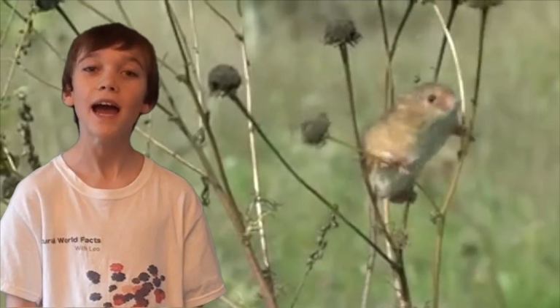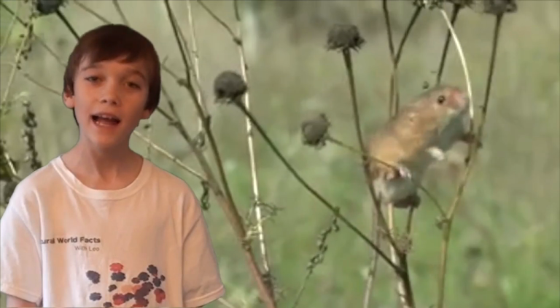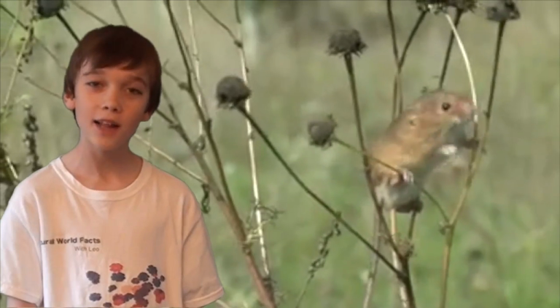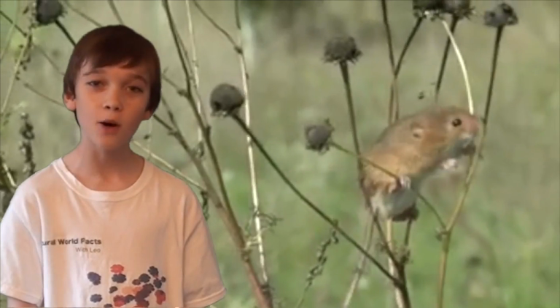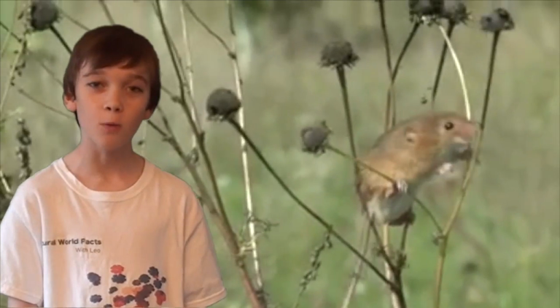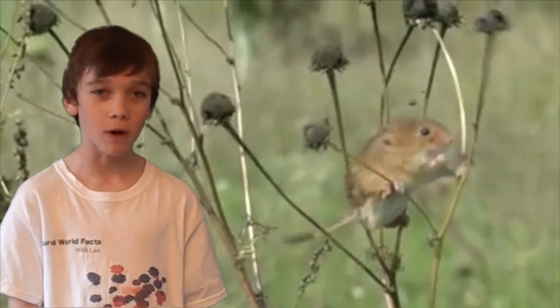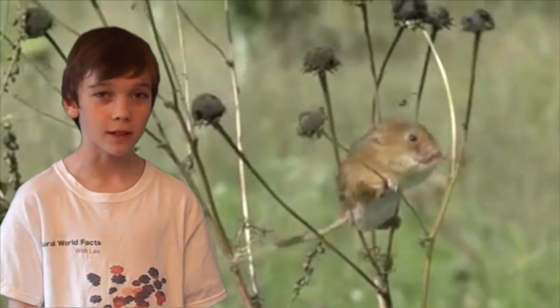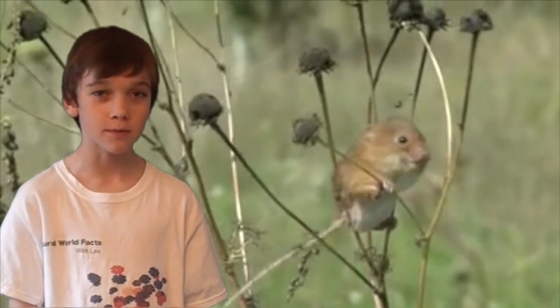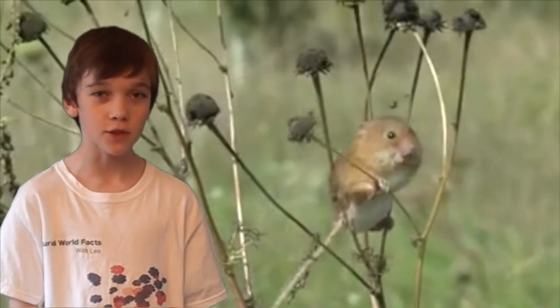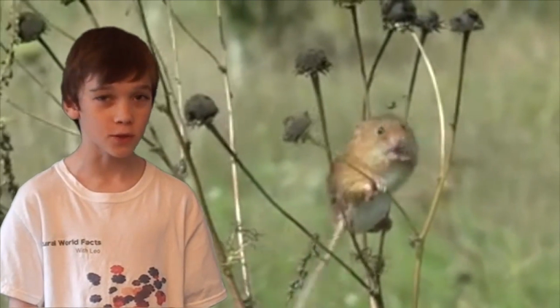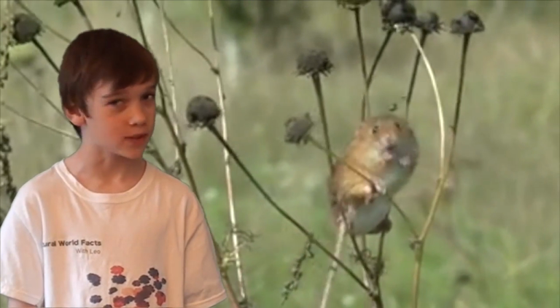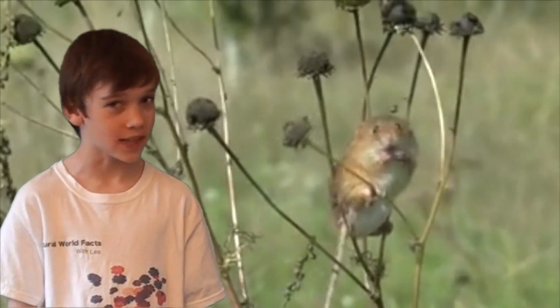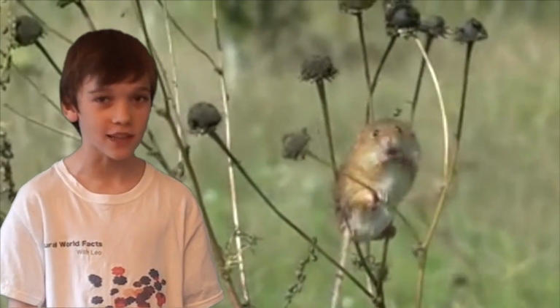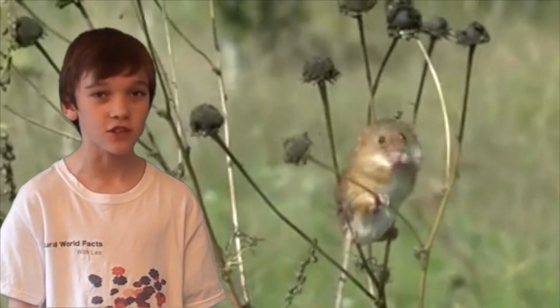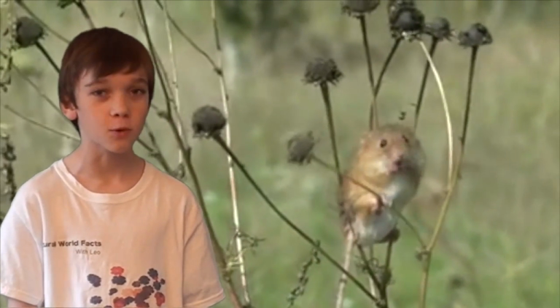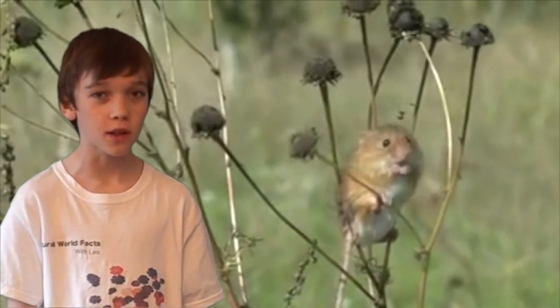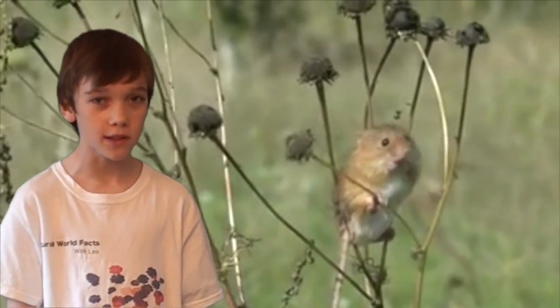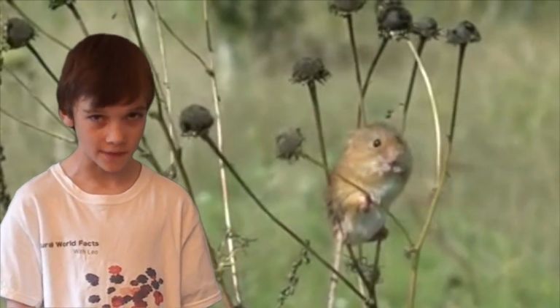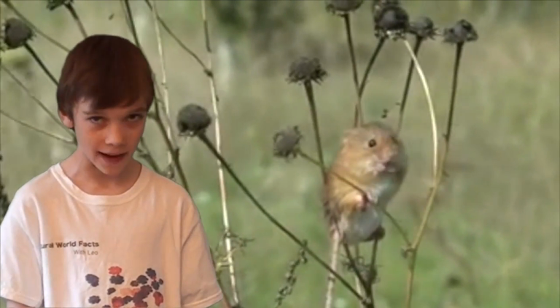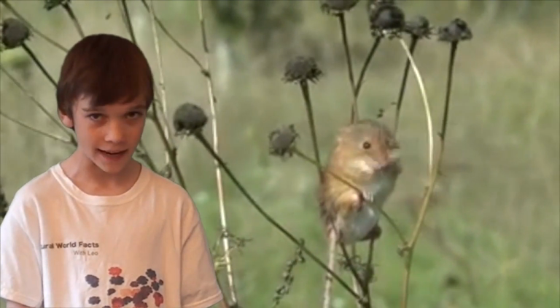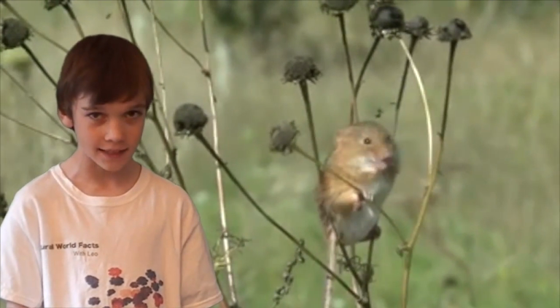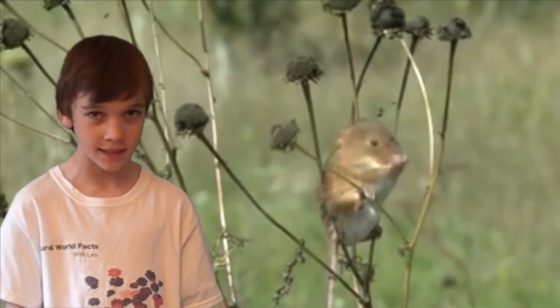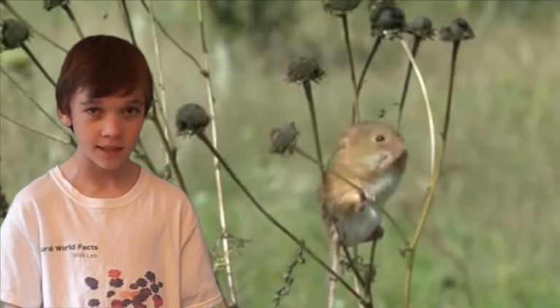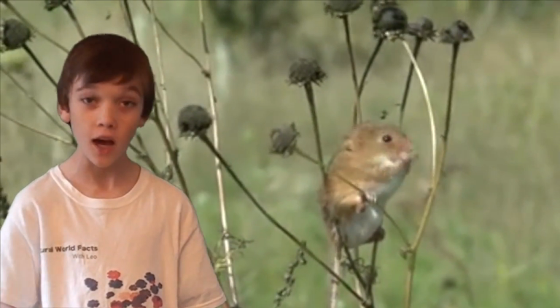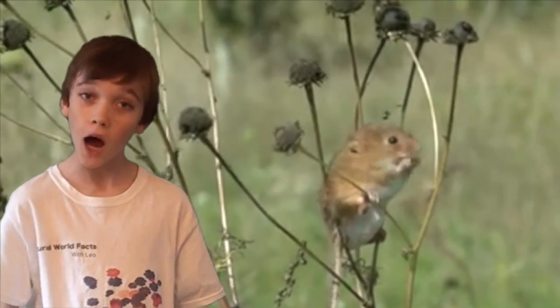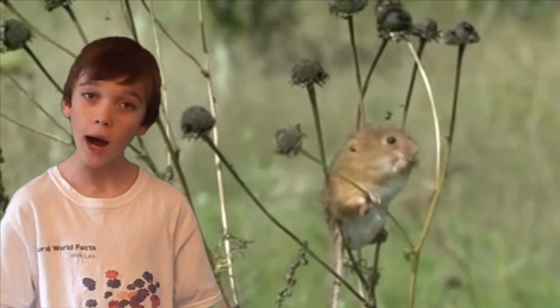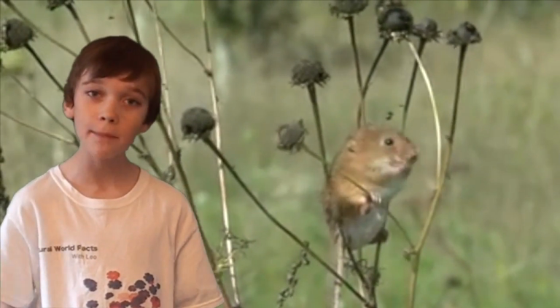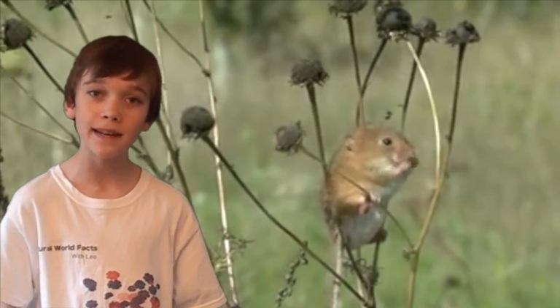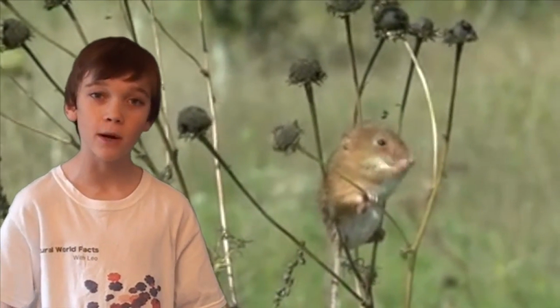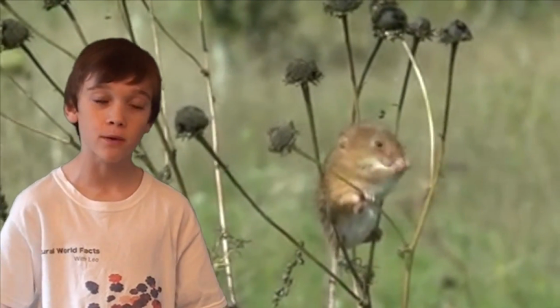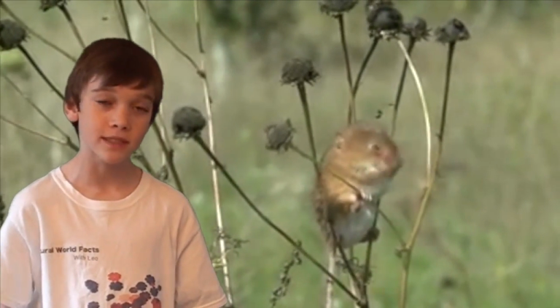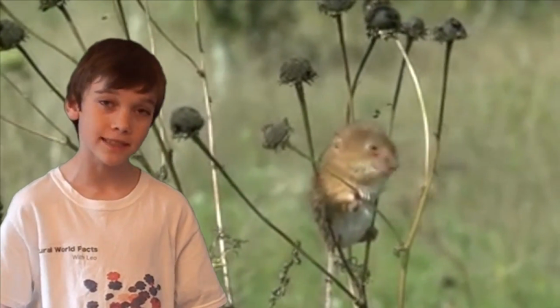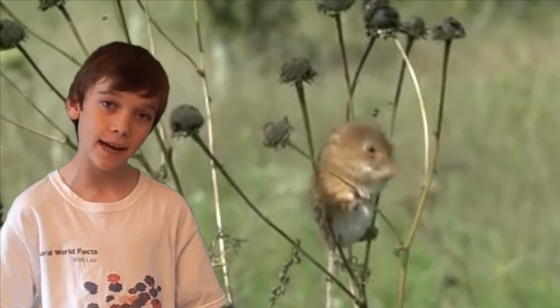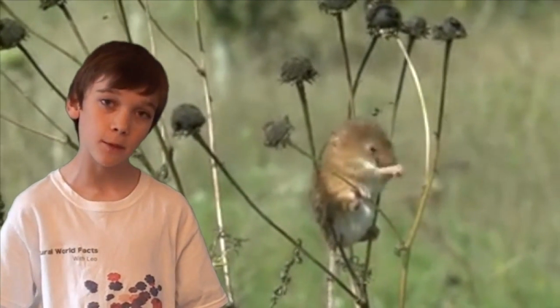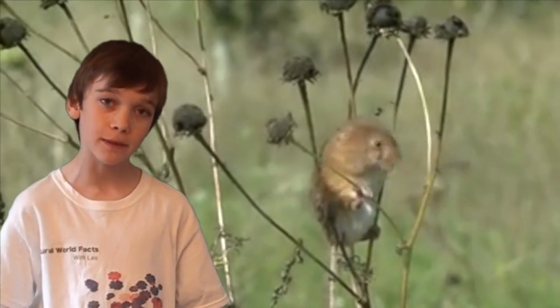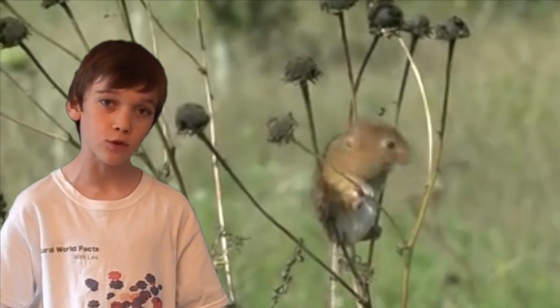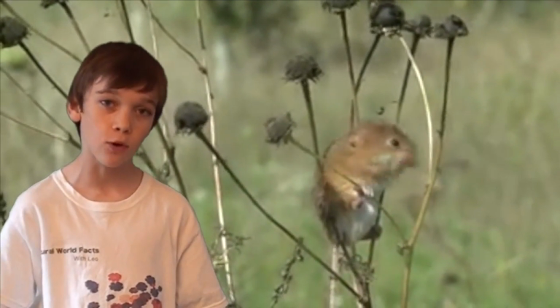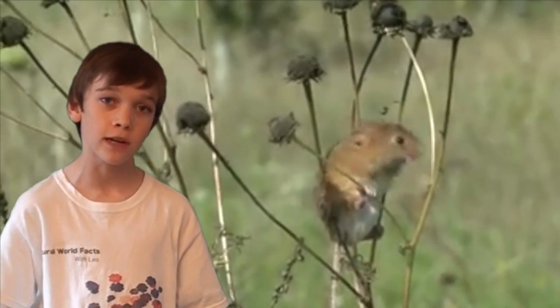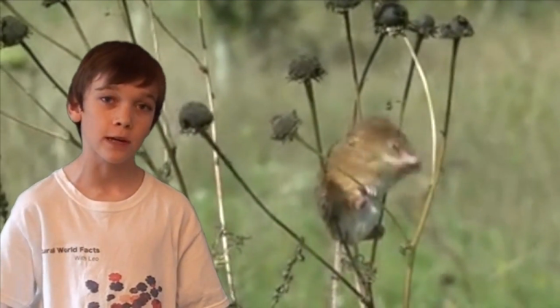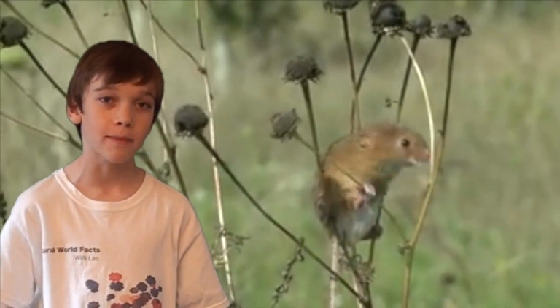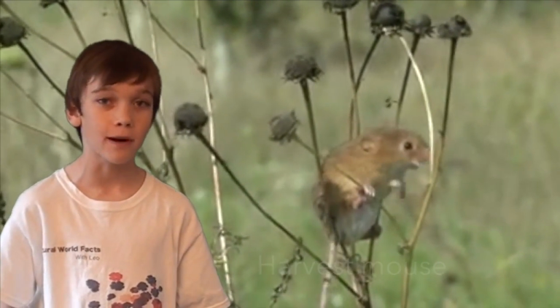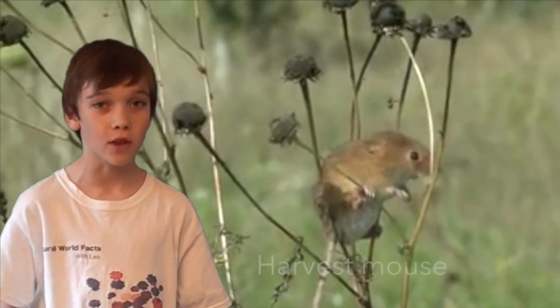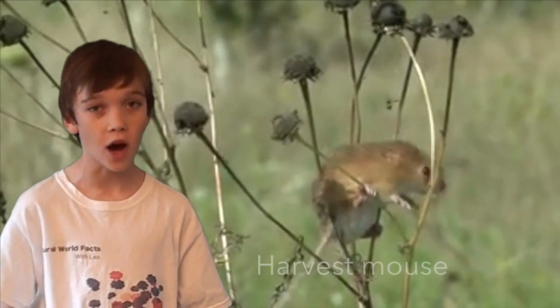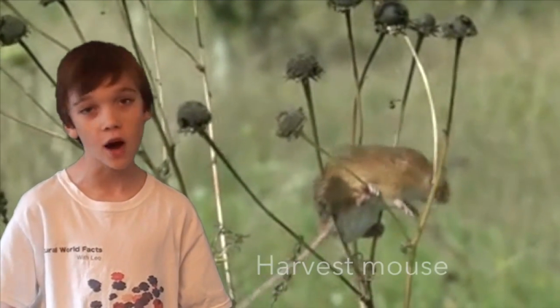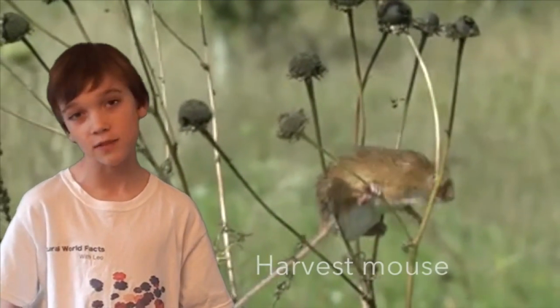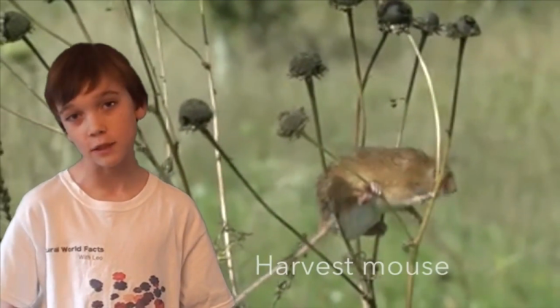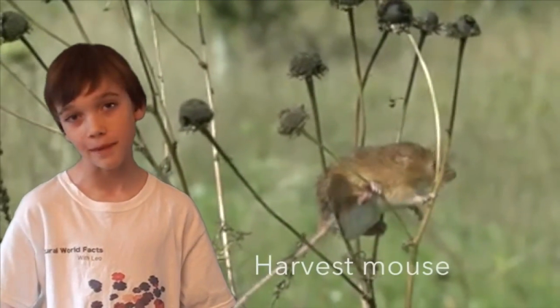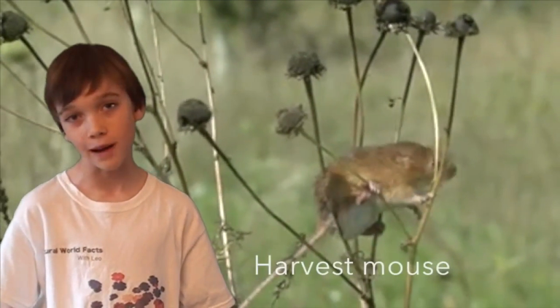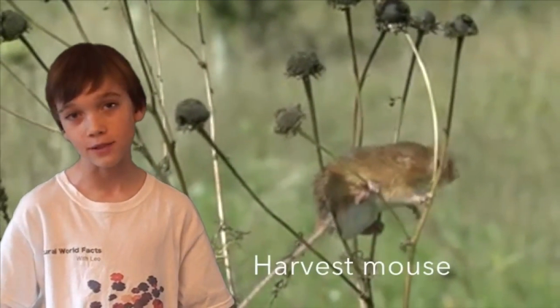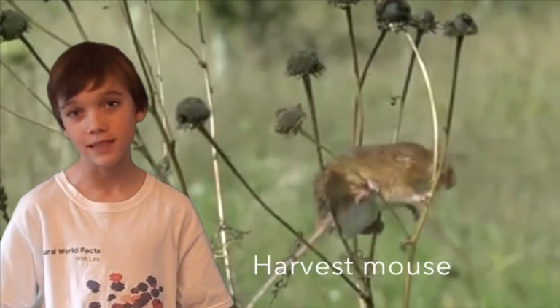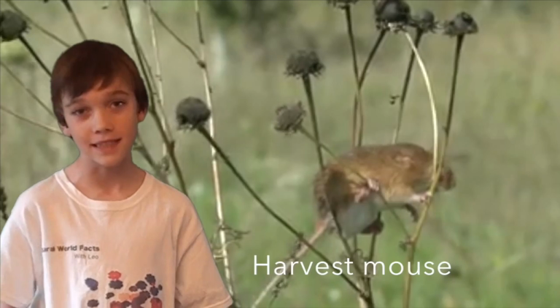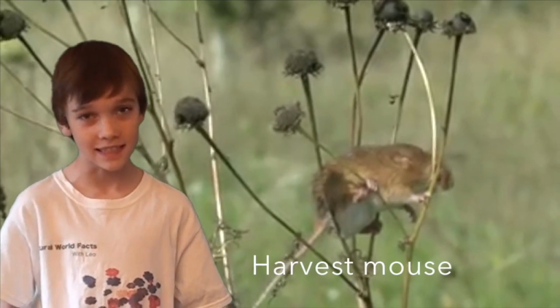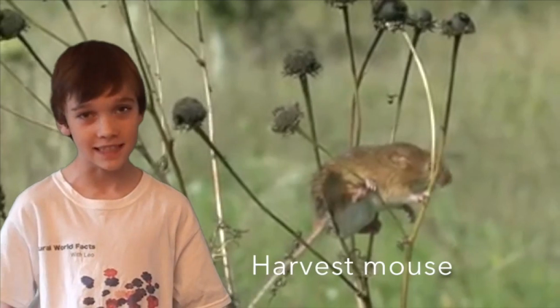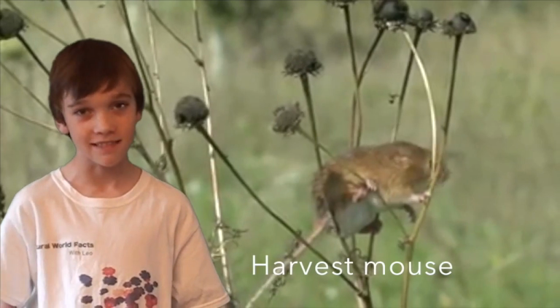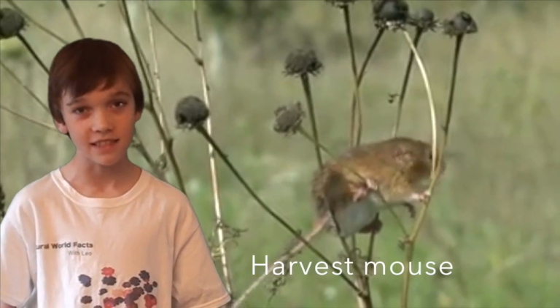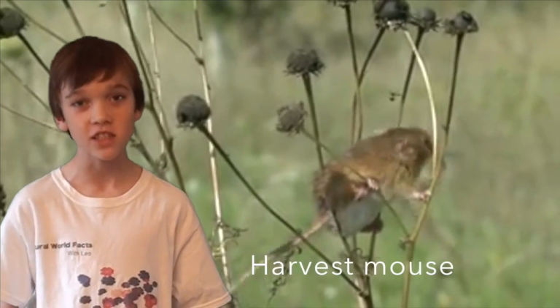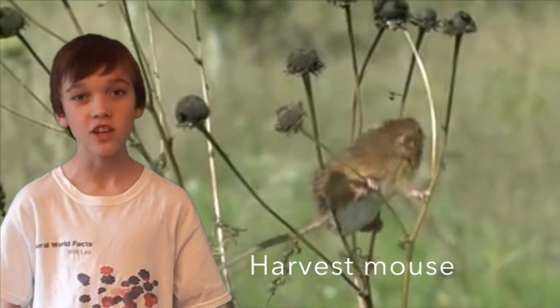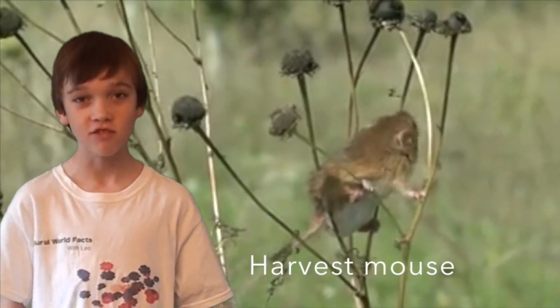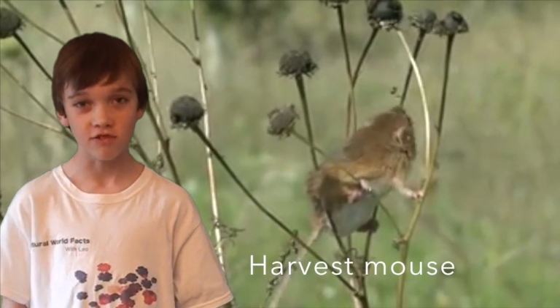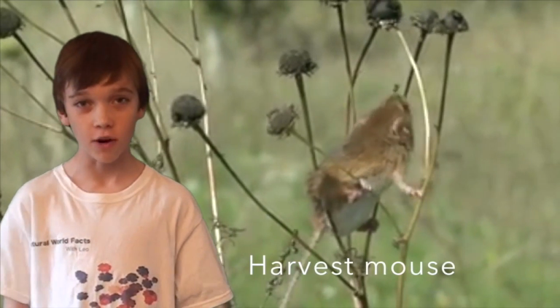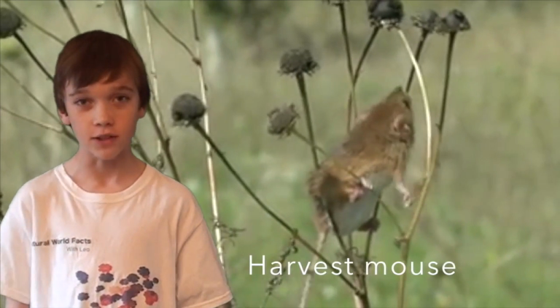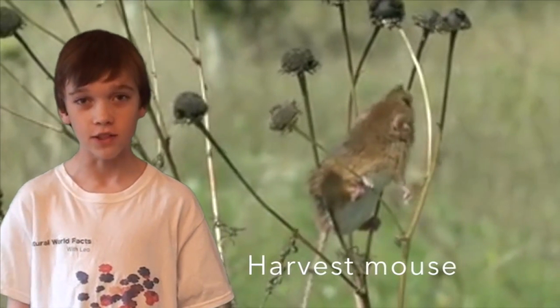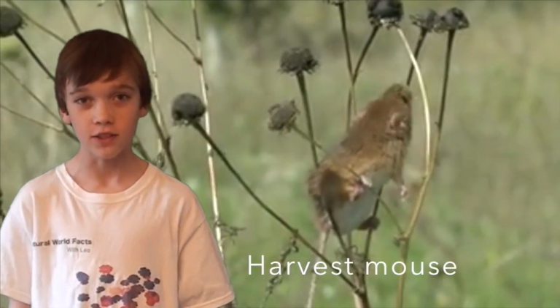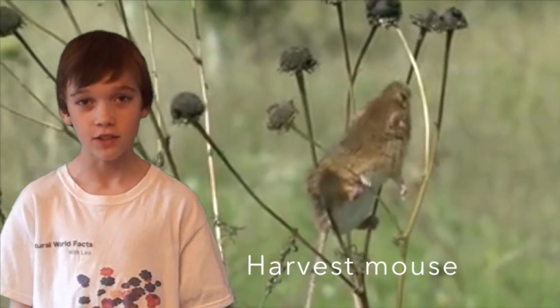Hello and welcome to Natural World Facts. I'm Leo and today I'll be talking about the Harvest Mouse in the series Rodents.